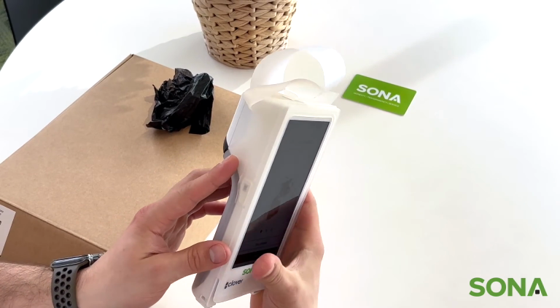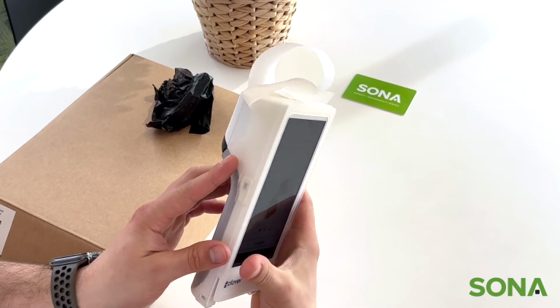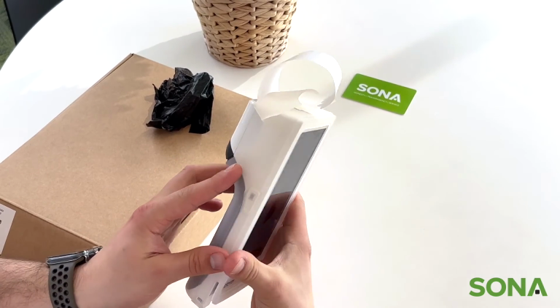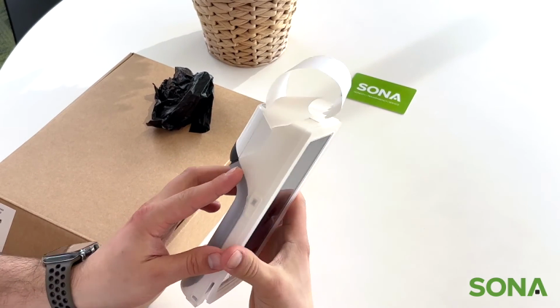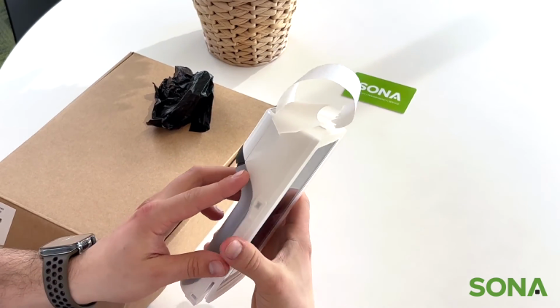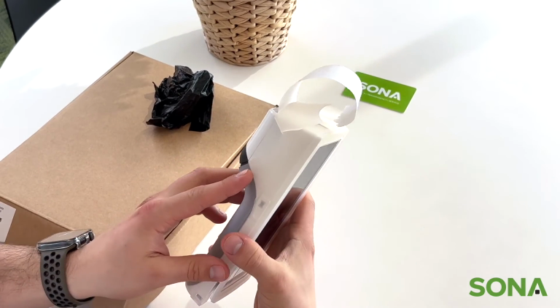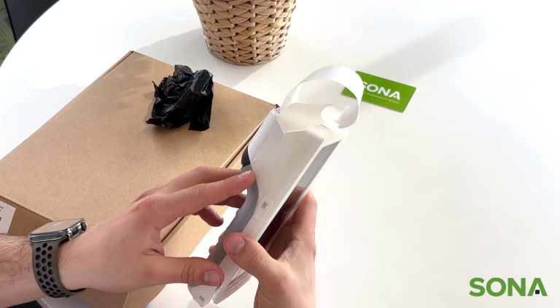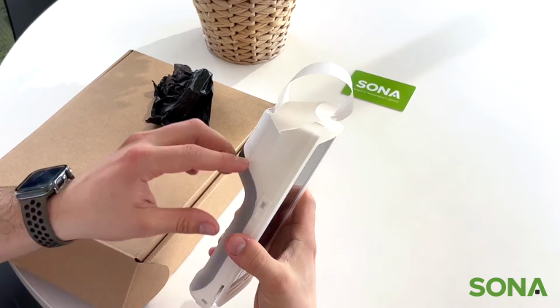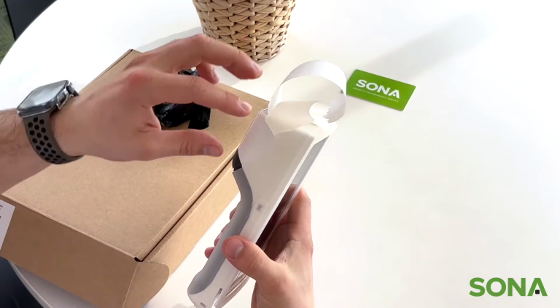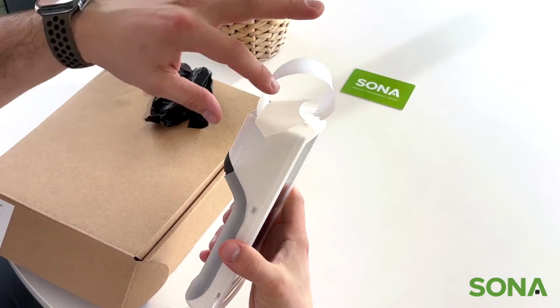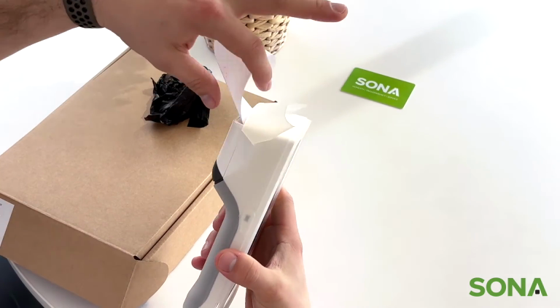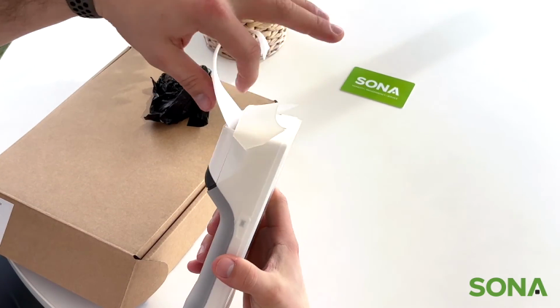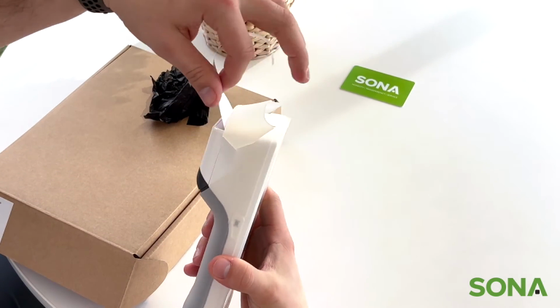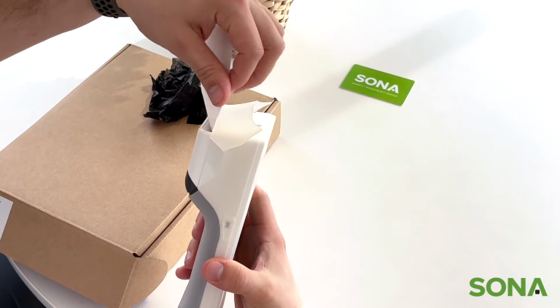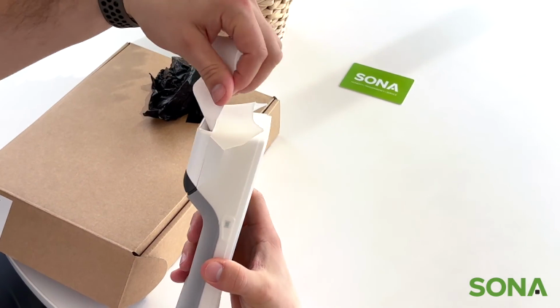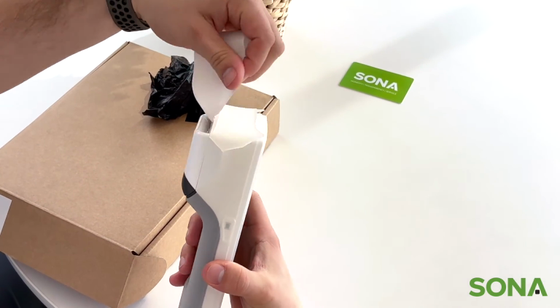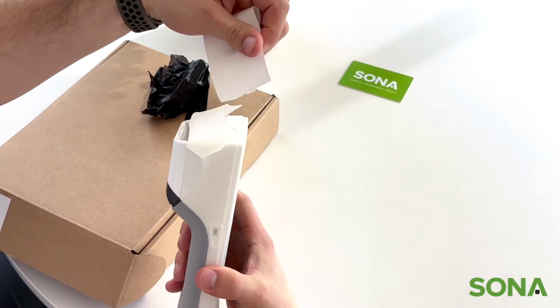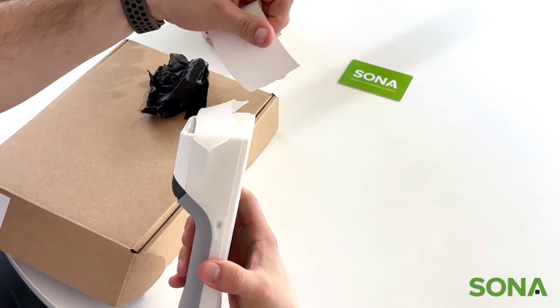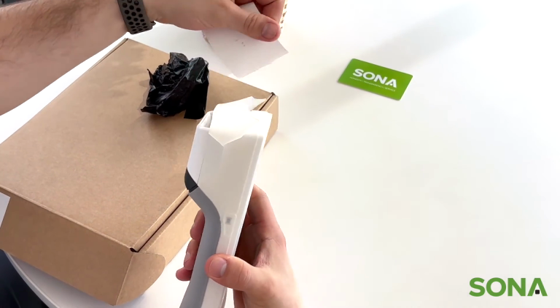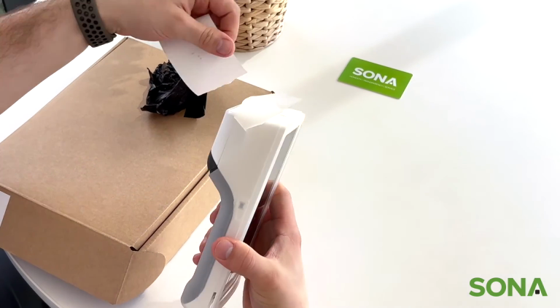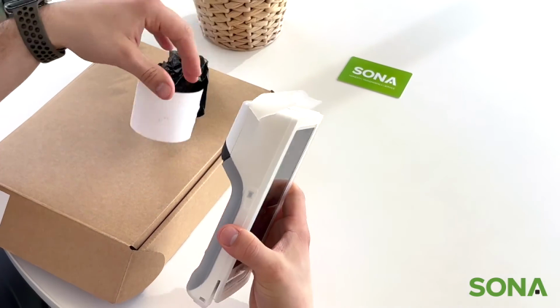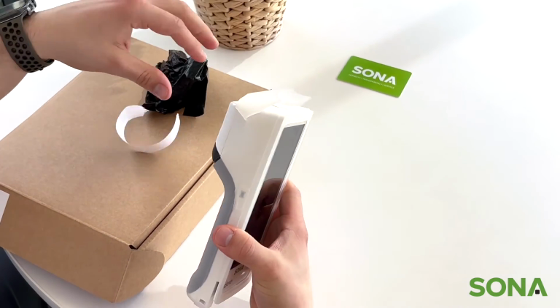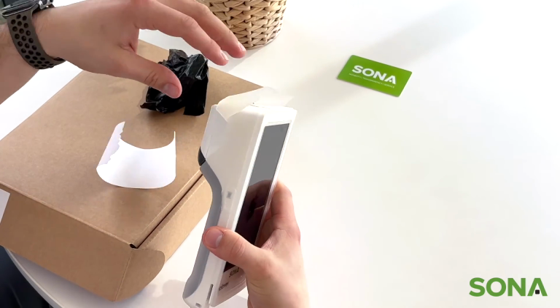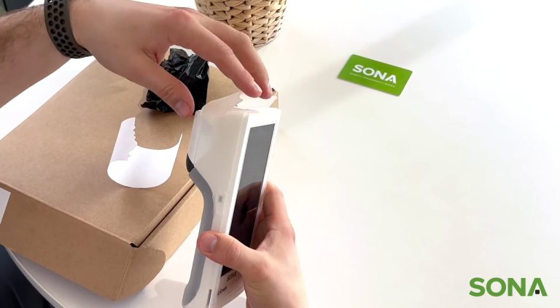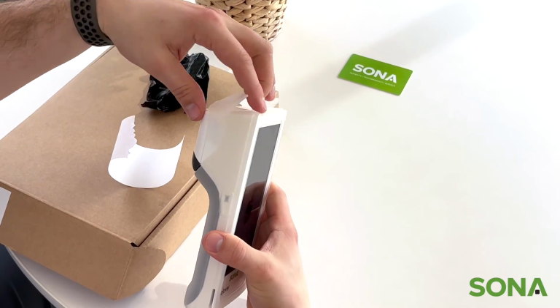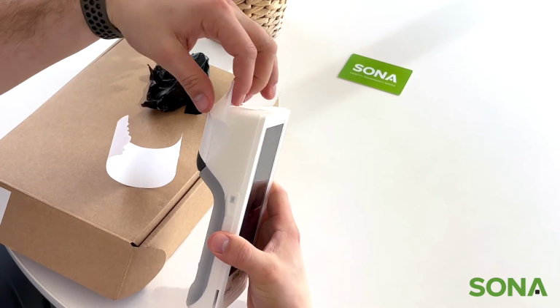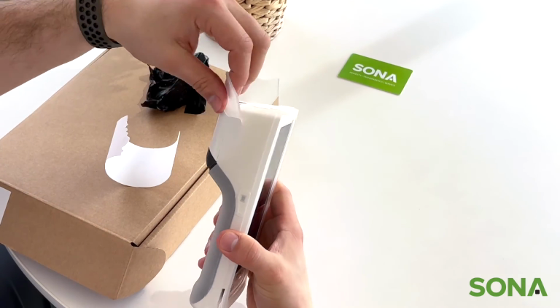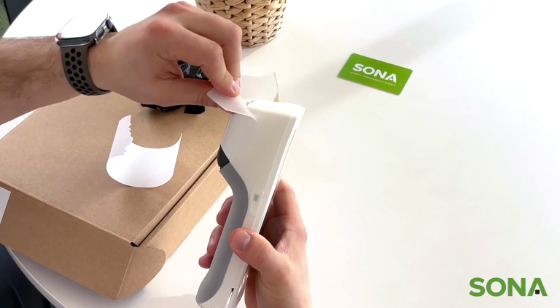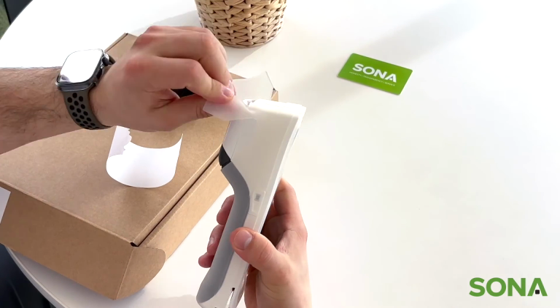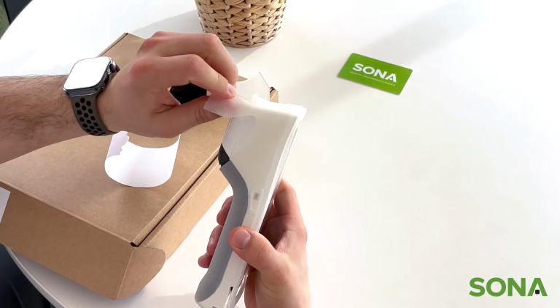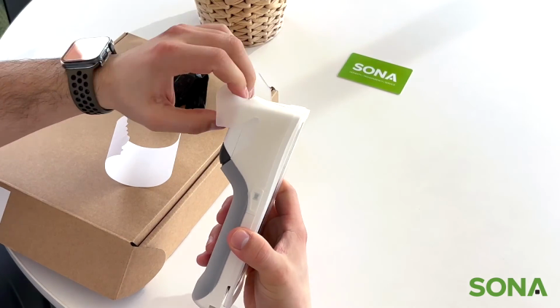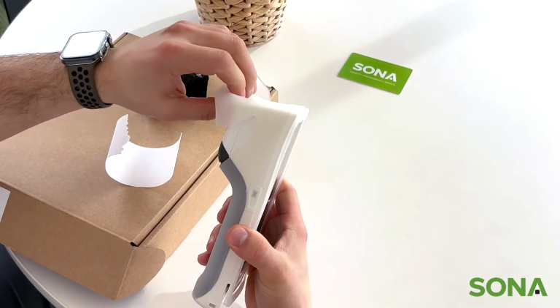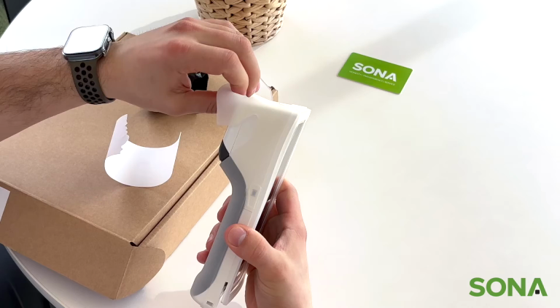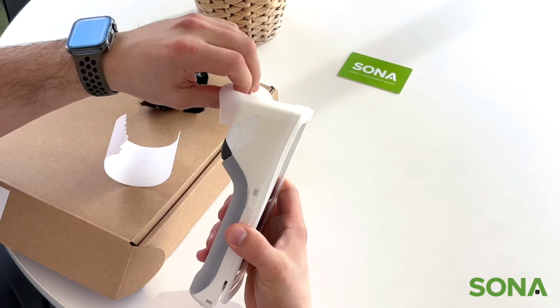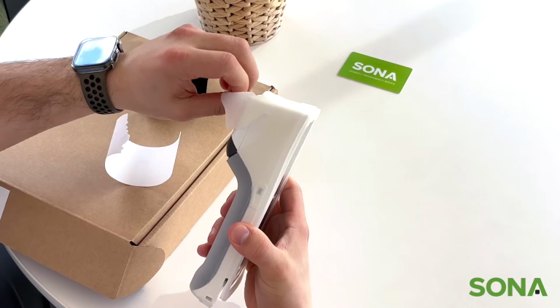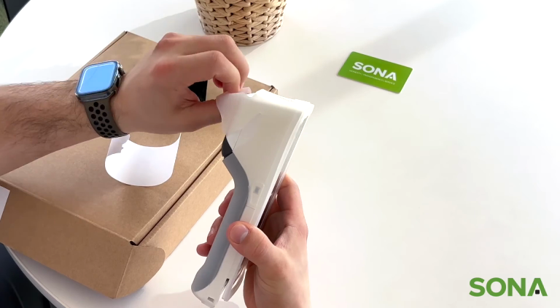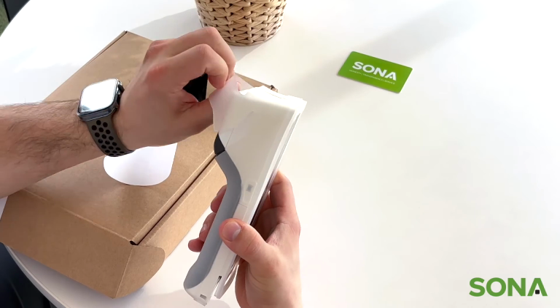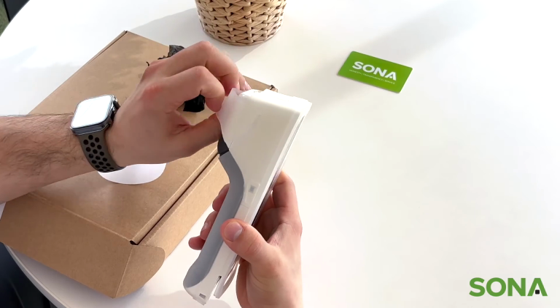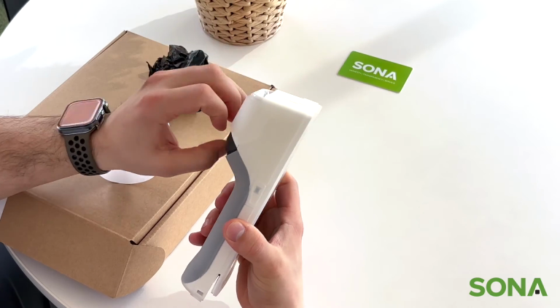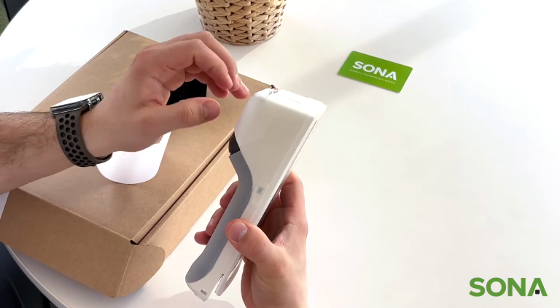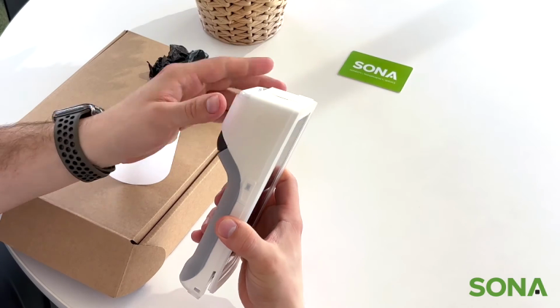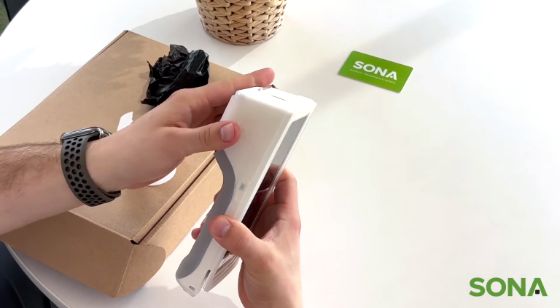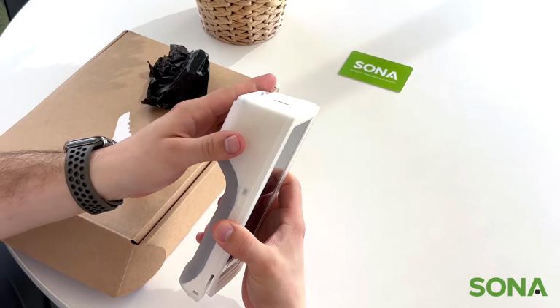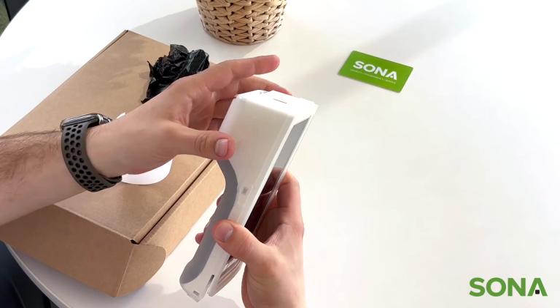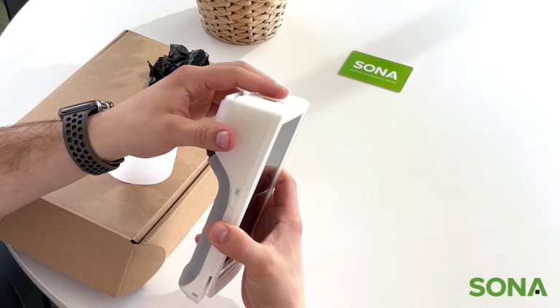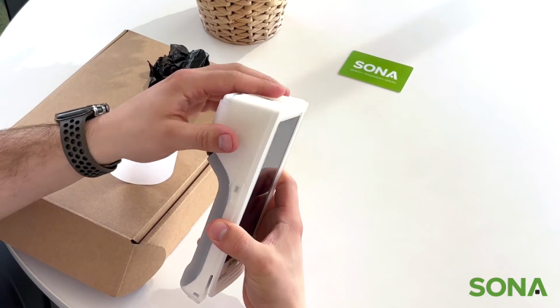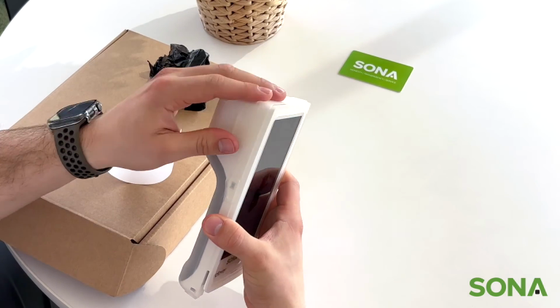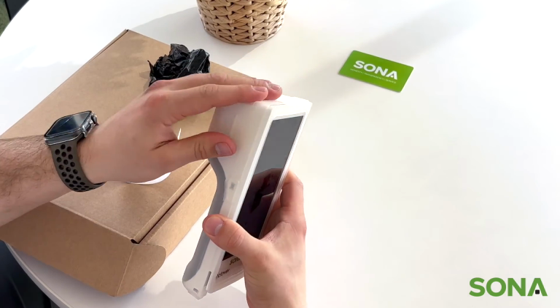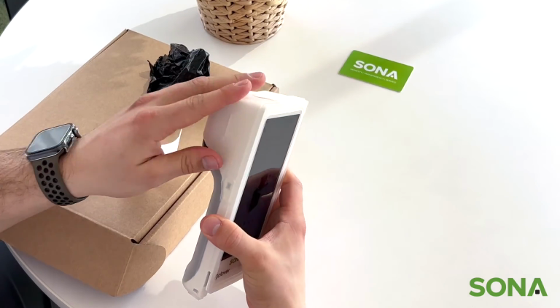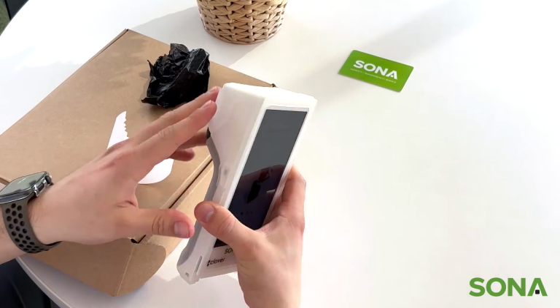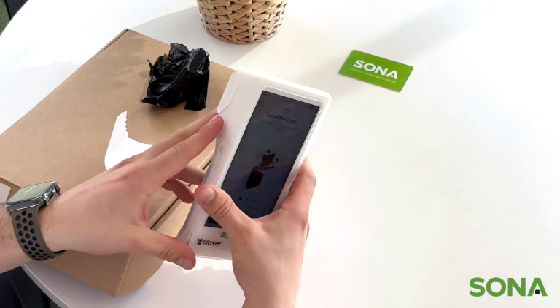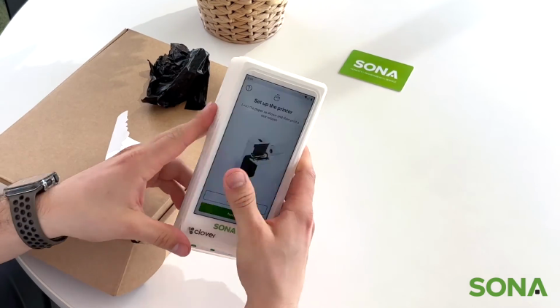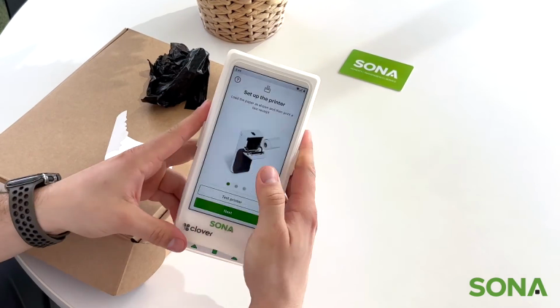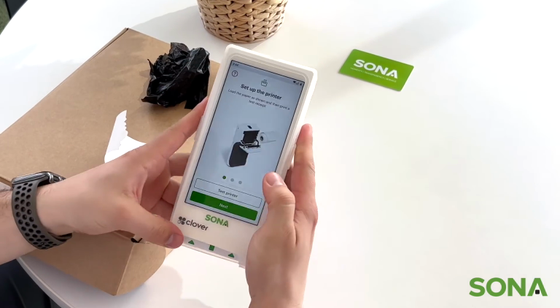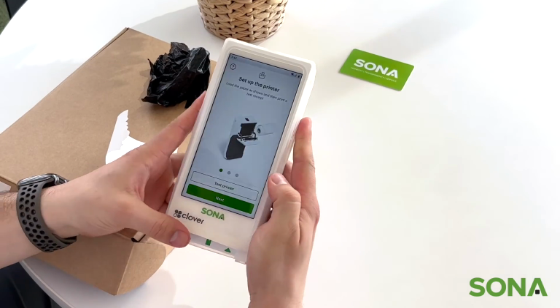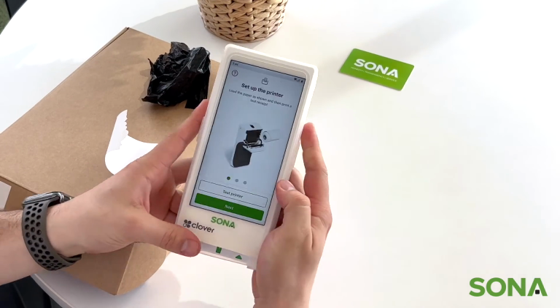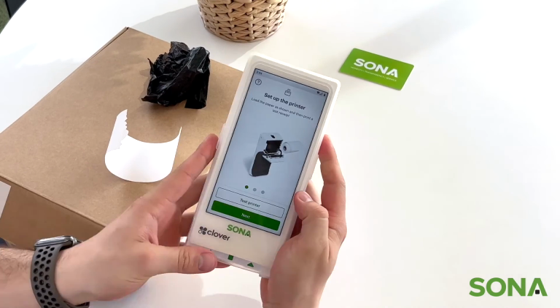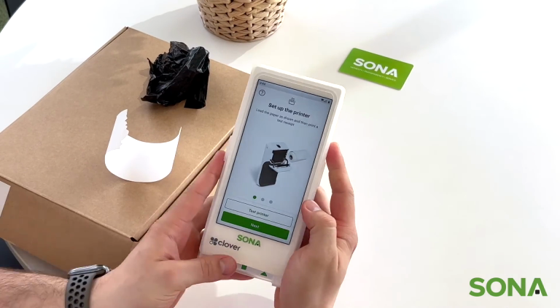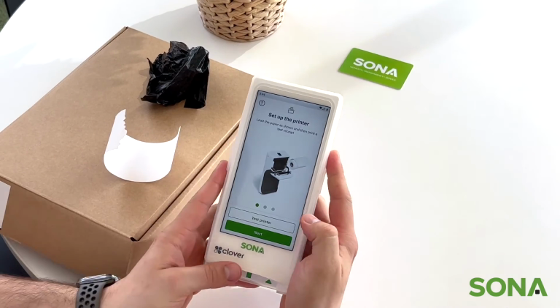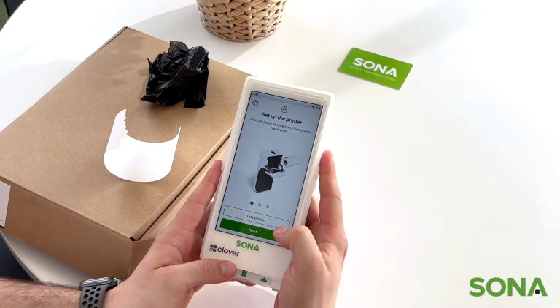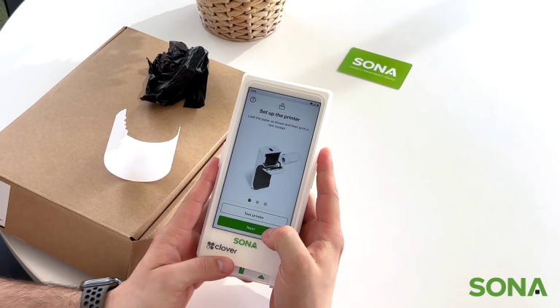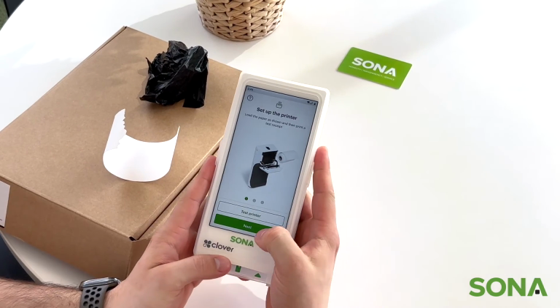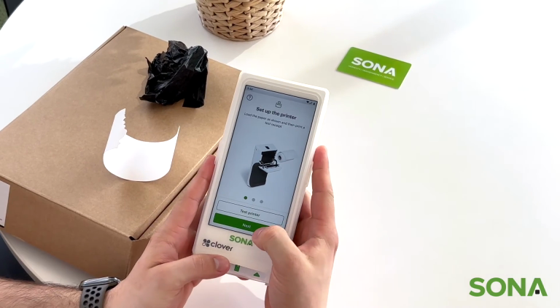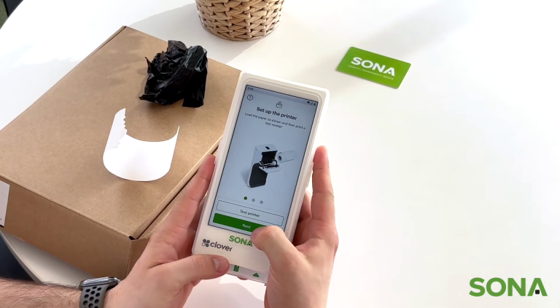As you can see, it worked. We're going to put the silicone back down to protect the Clover Flex and hit next.